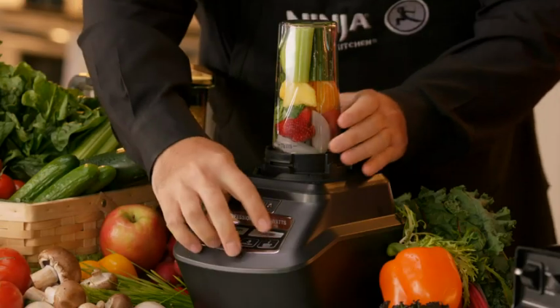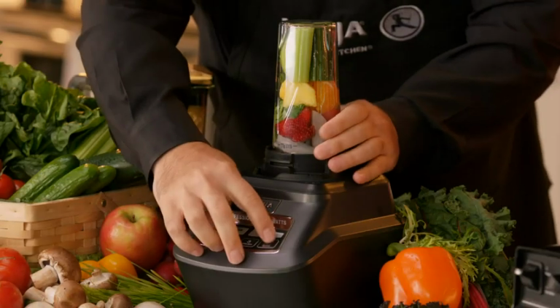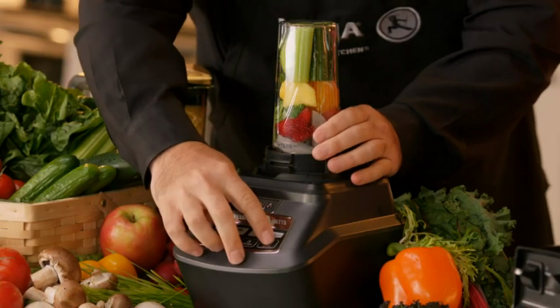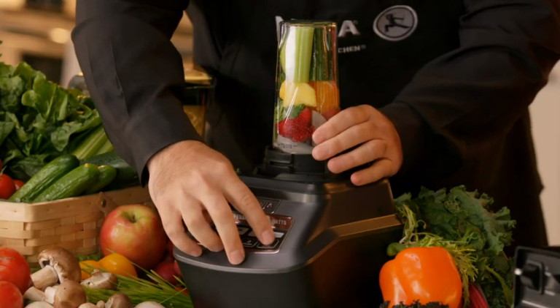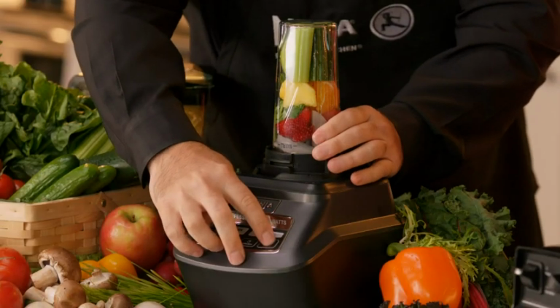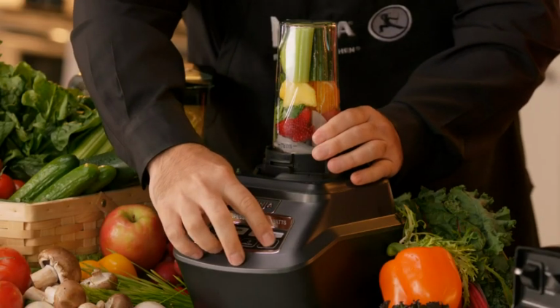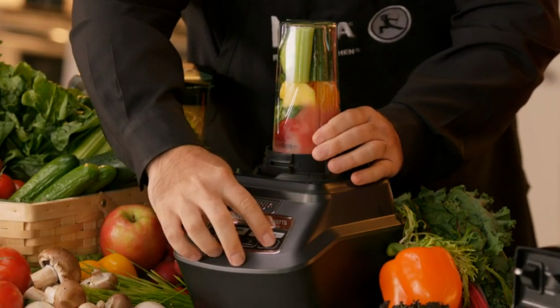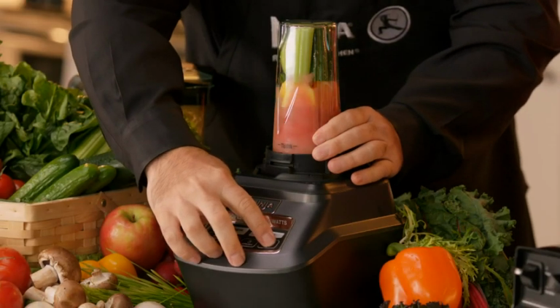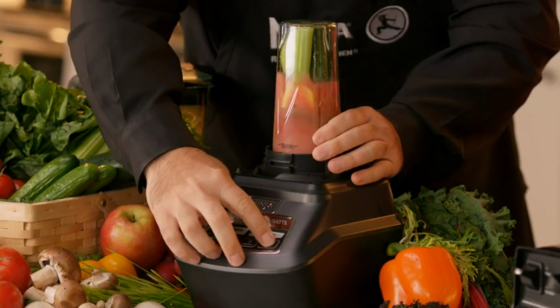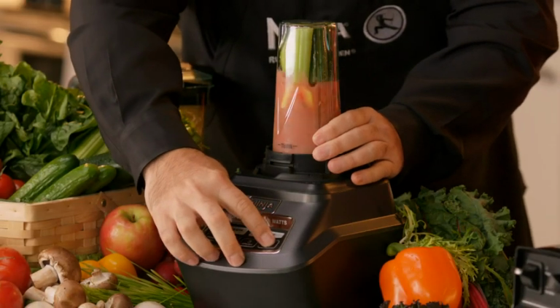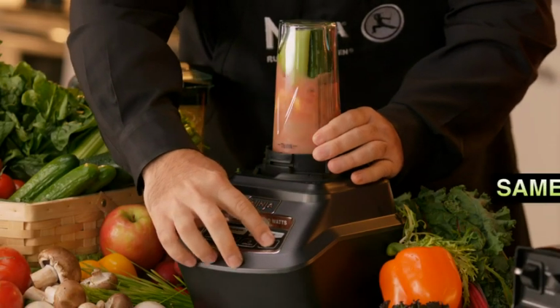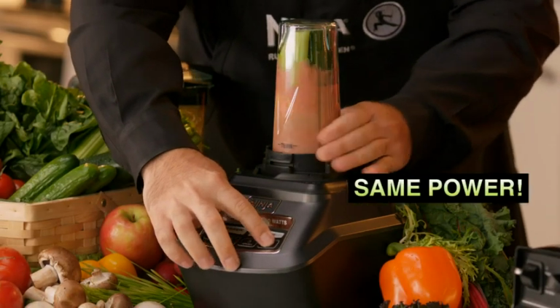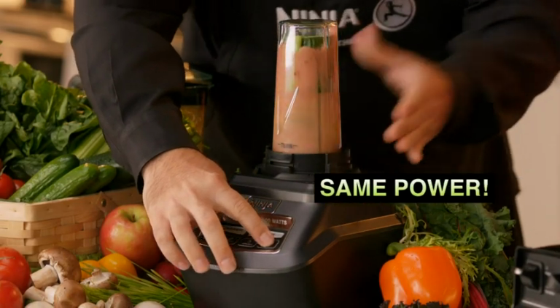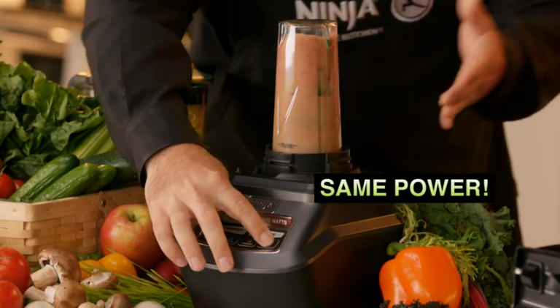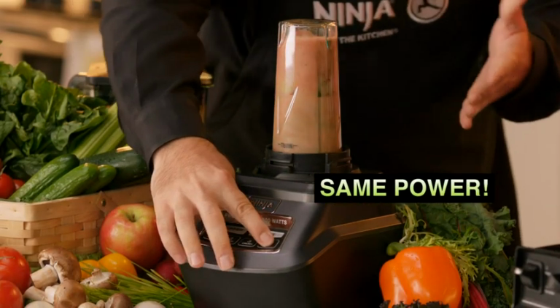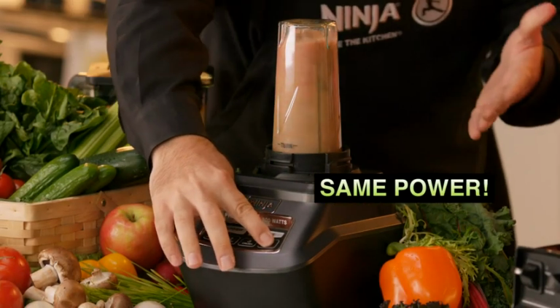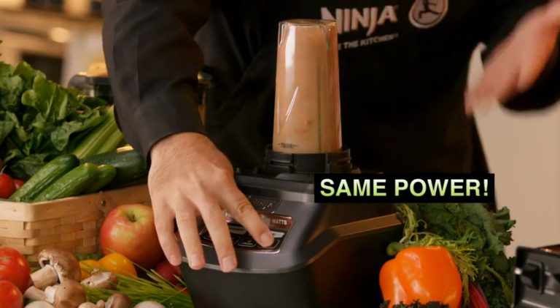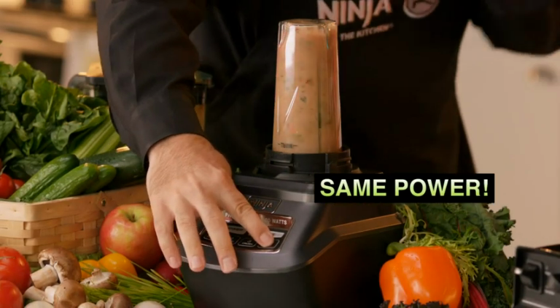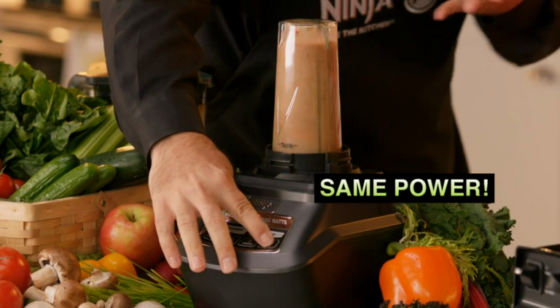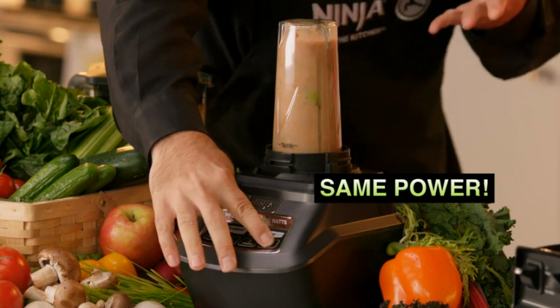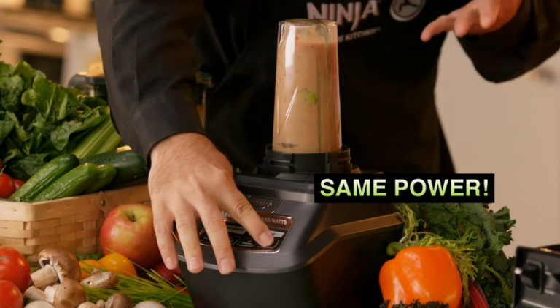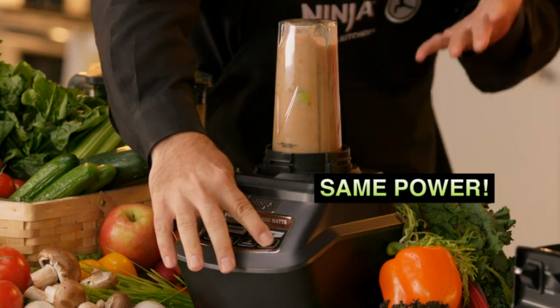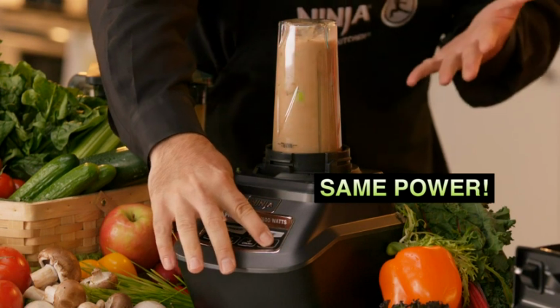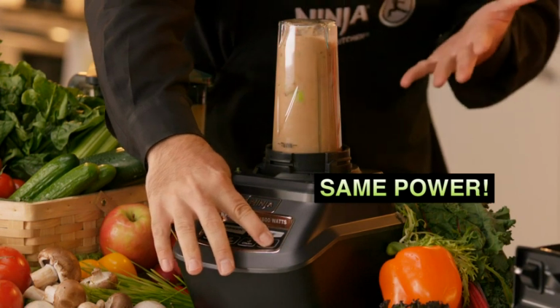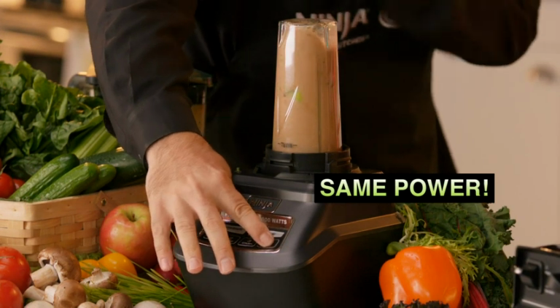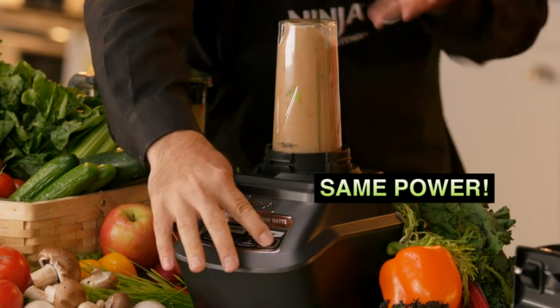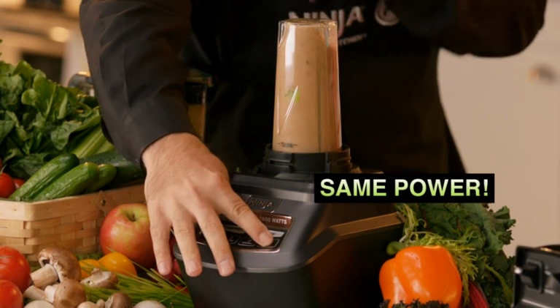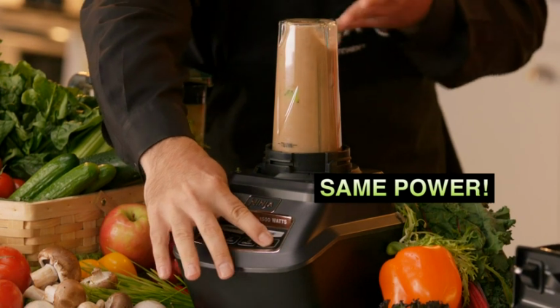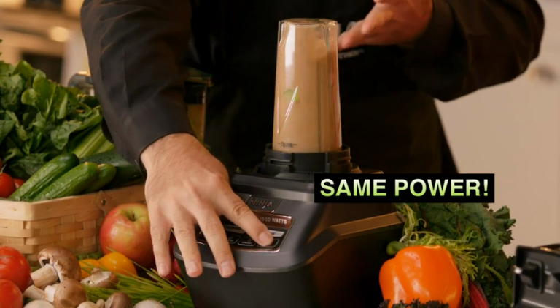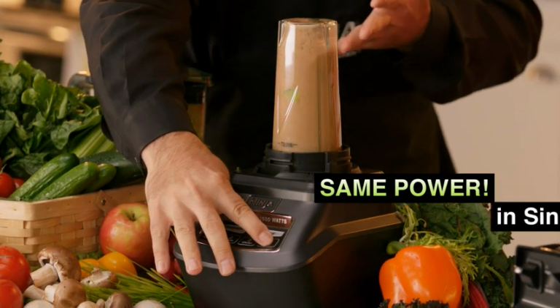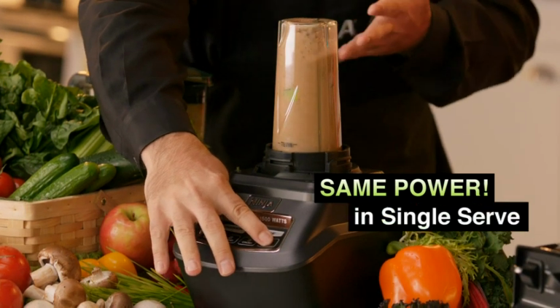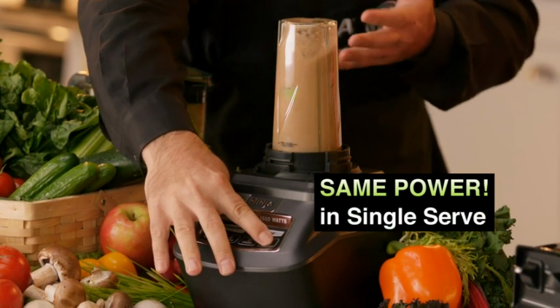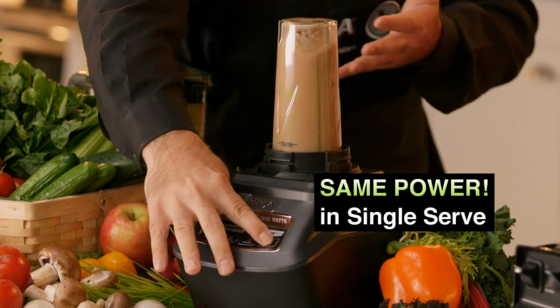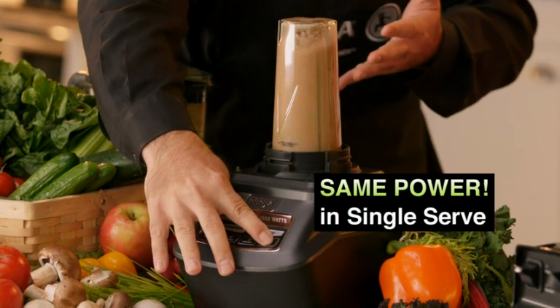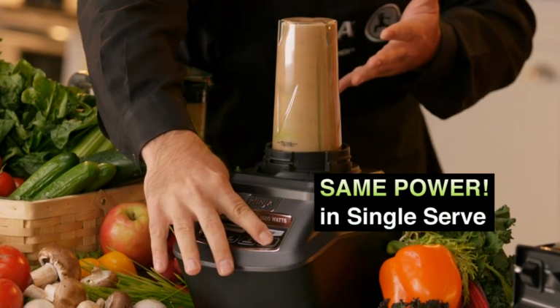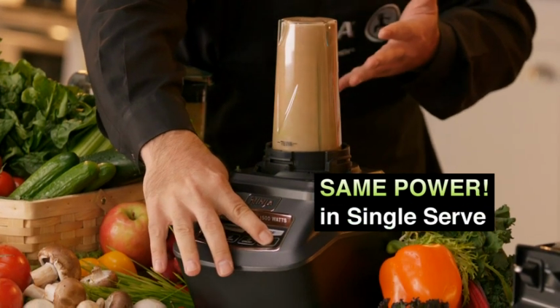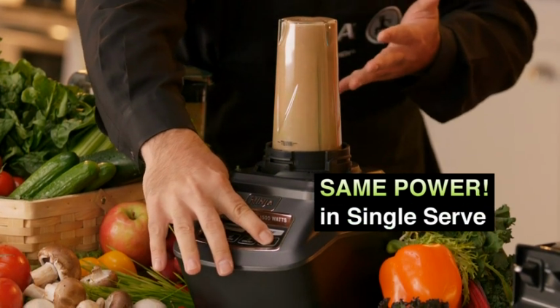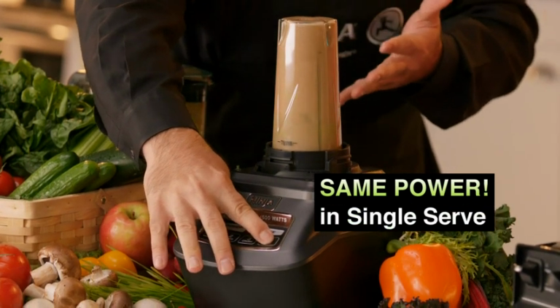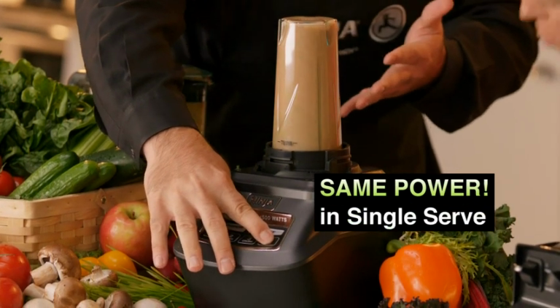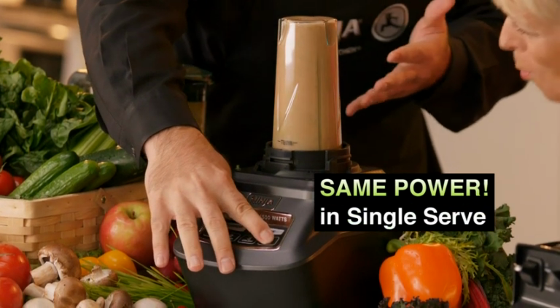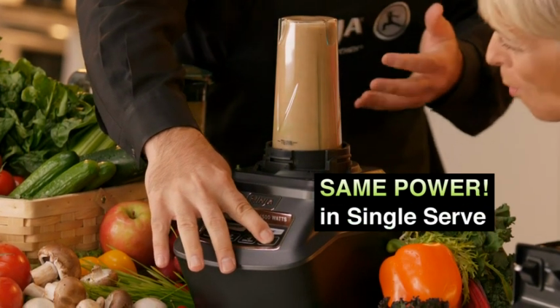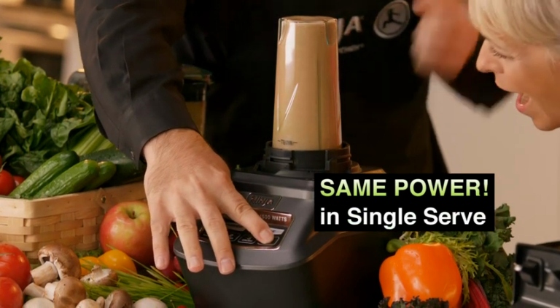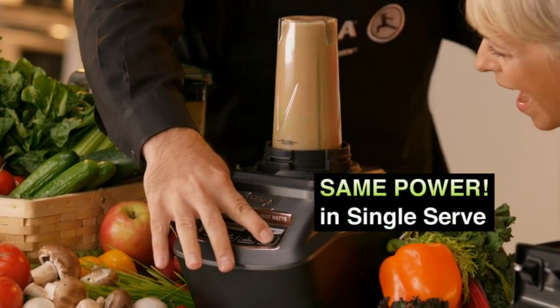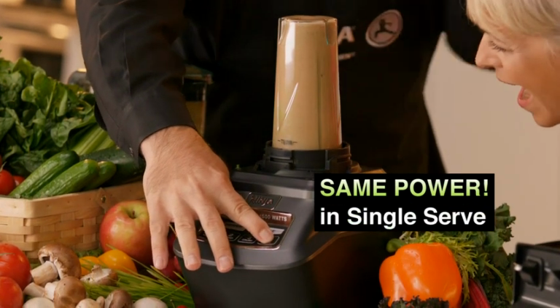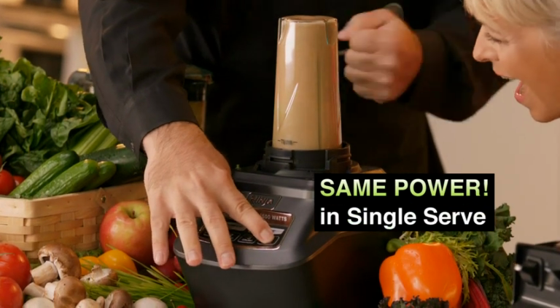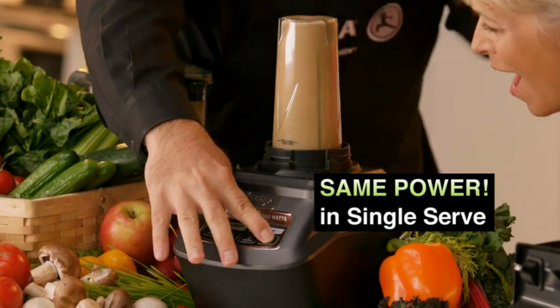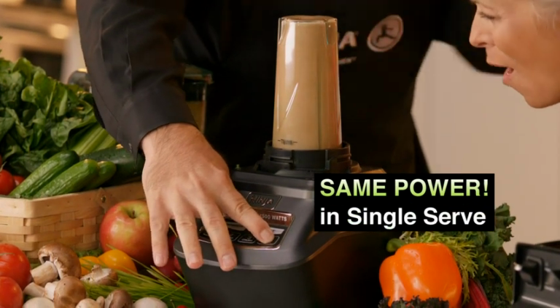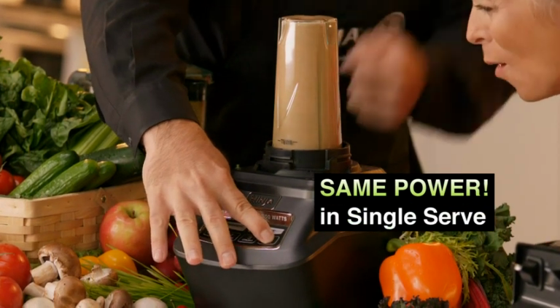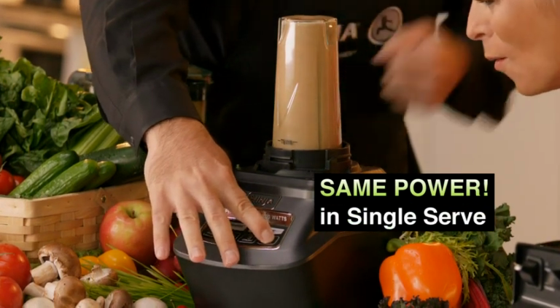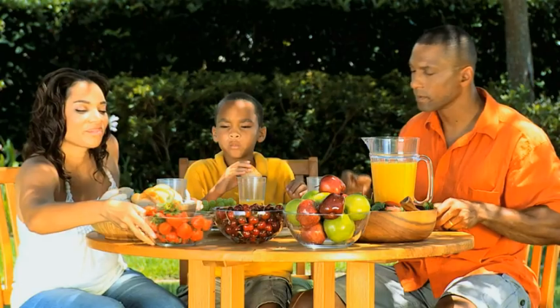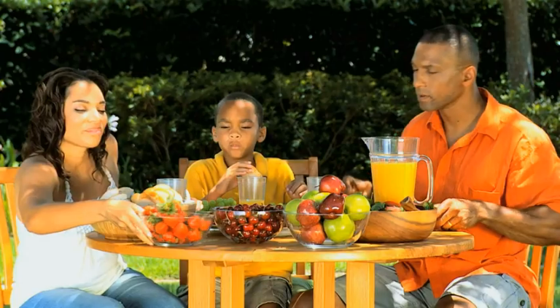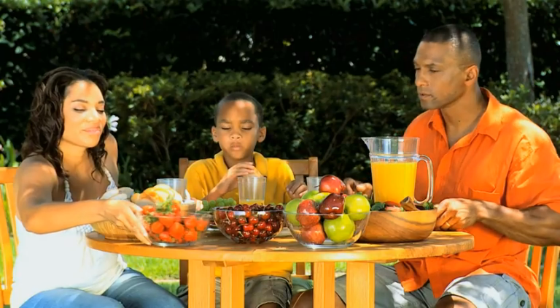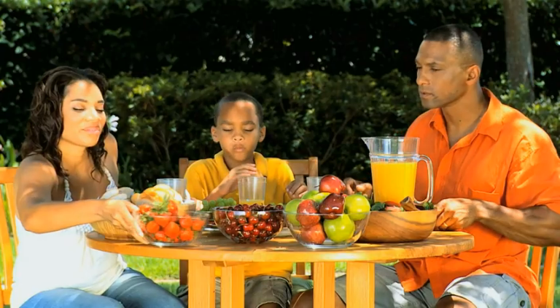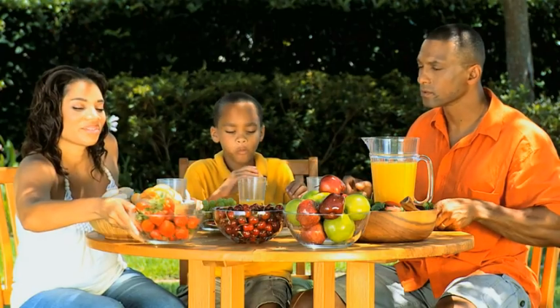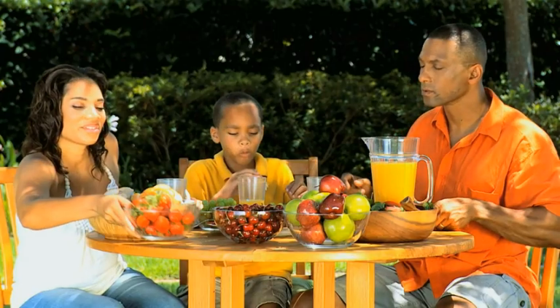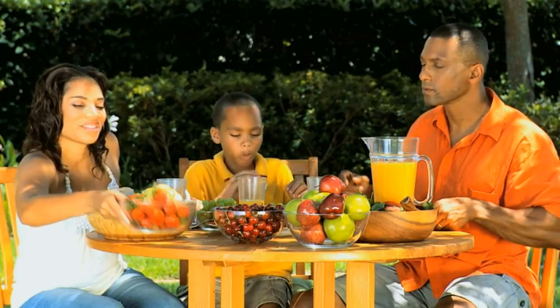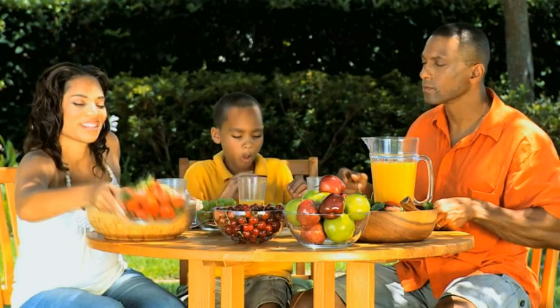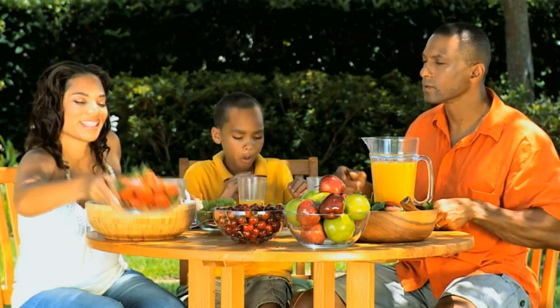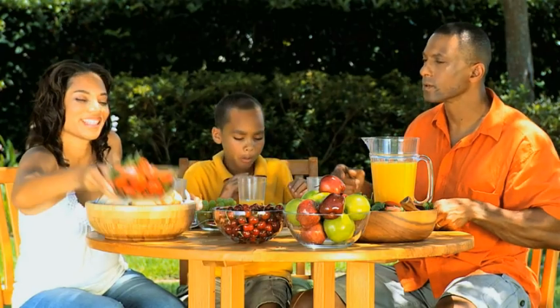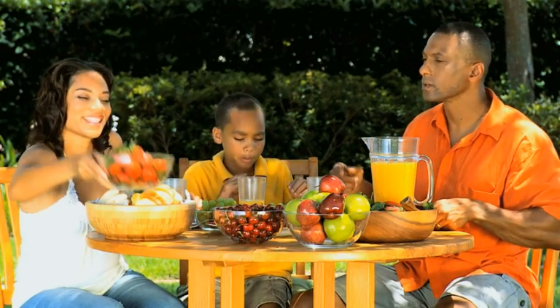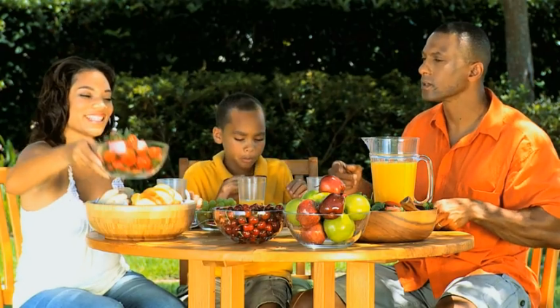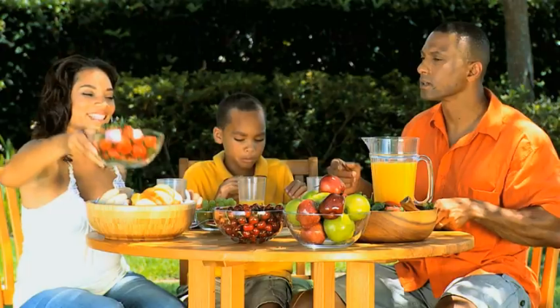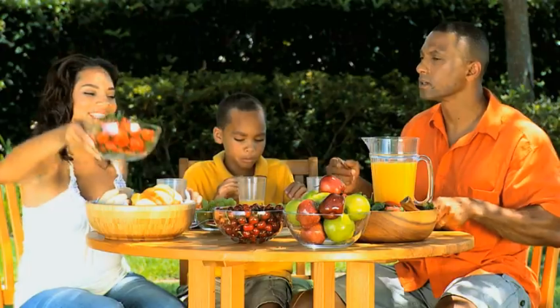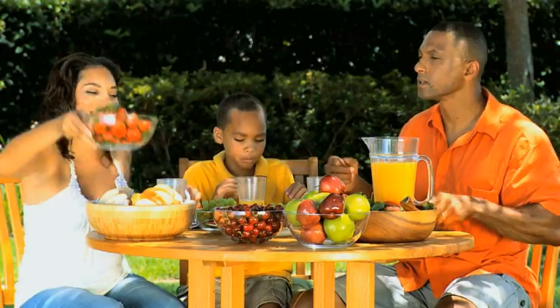Plus, you'll get all that same professional power and performance in a 16-ounce single-serve cup. It will change the way you eat.